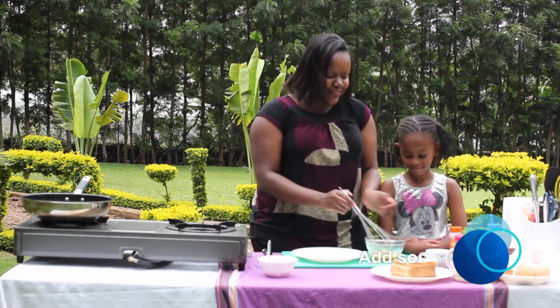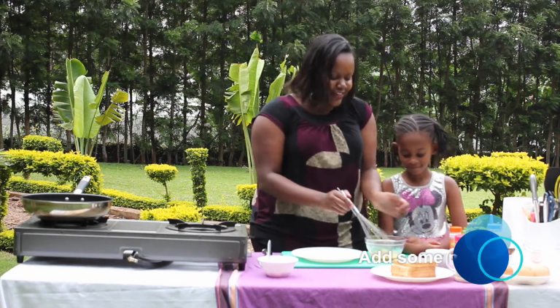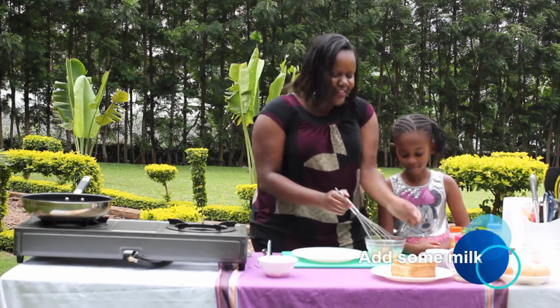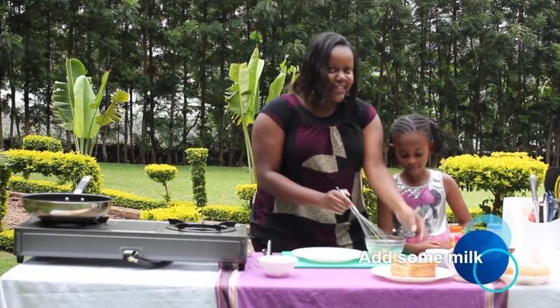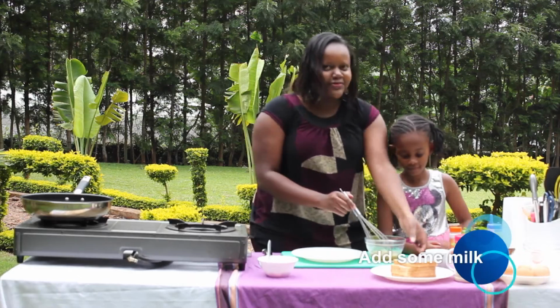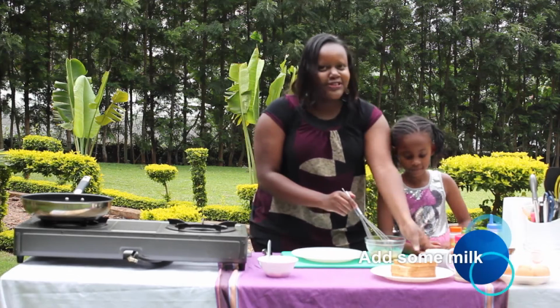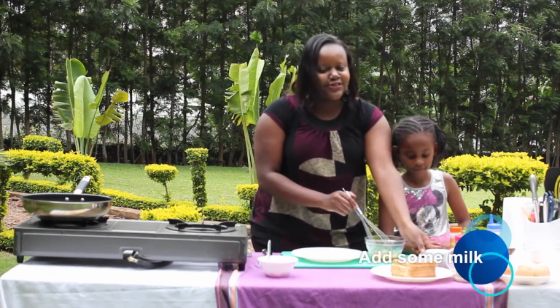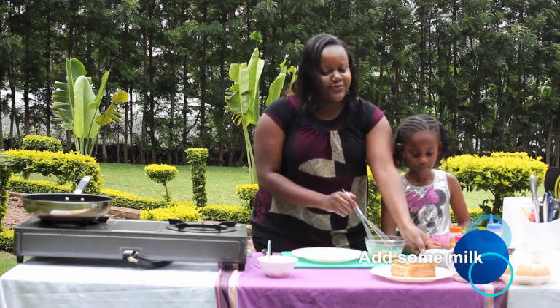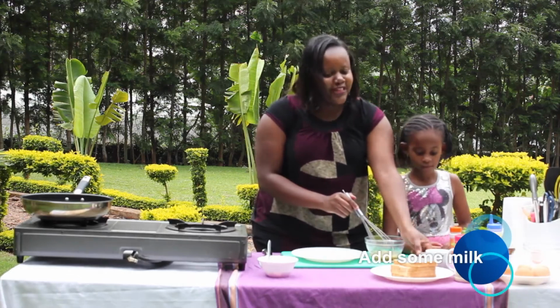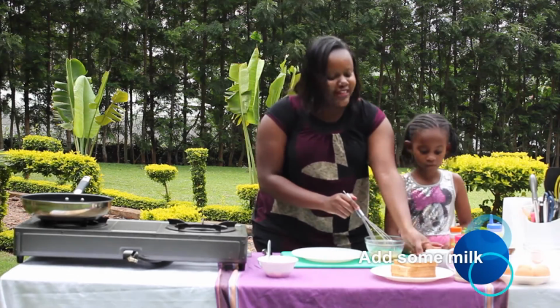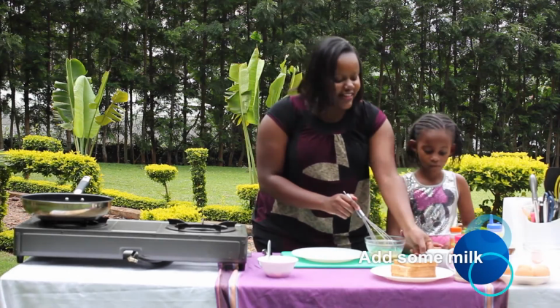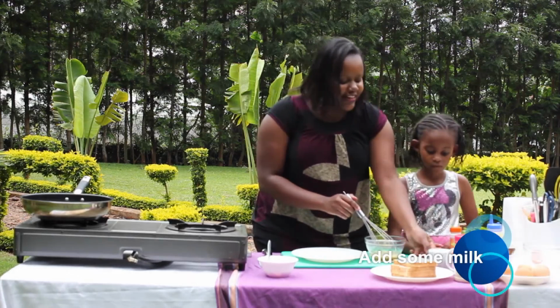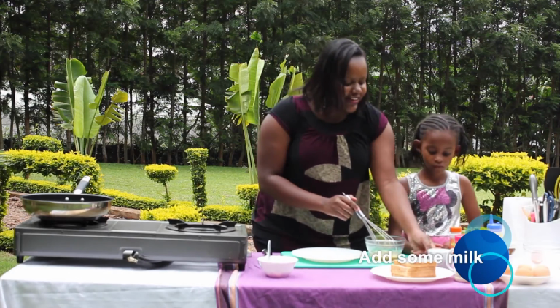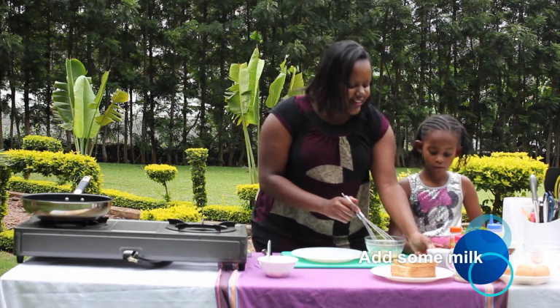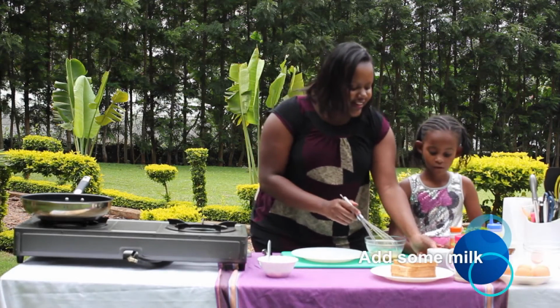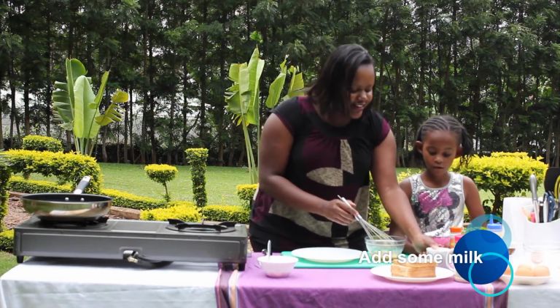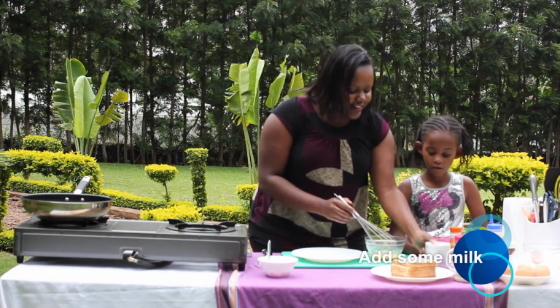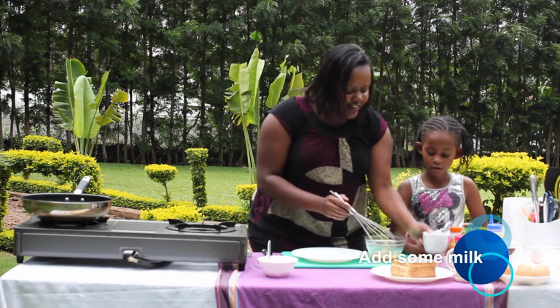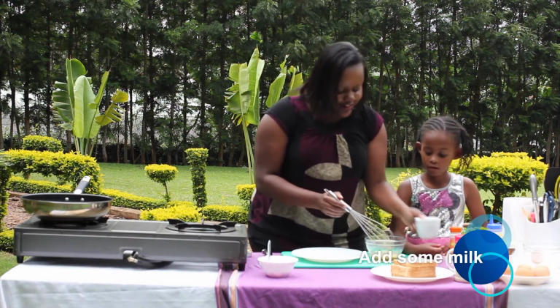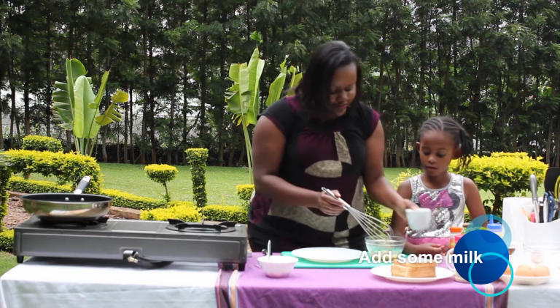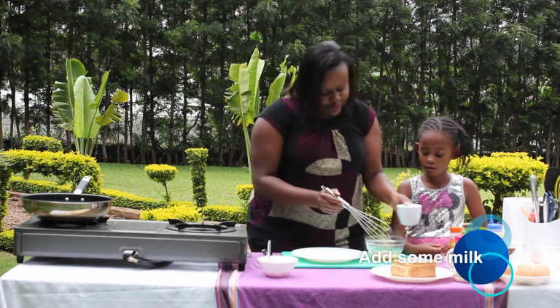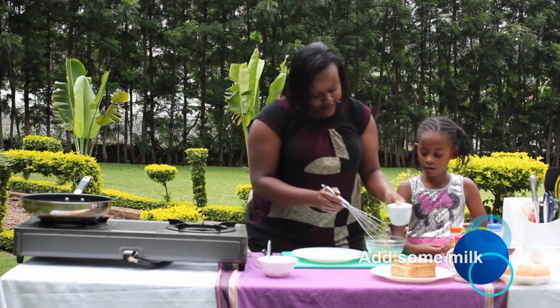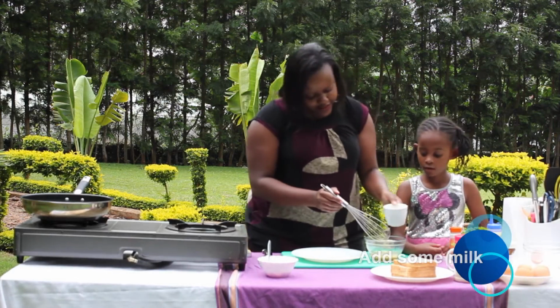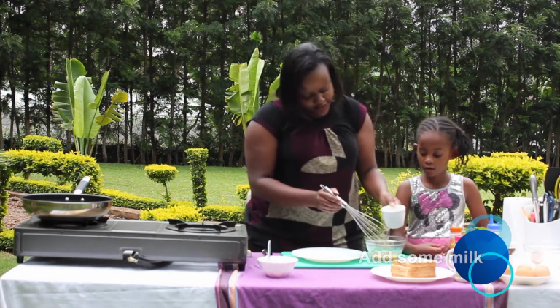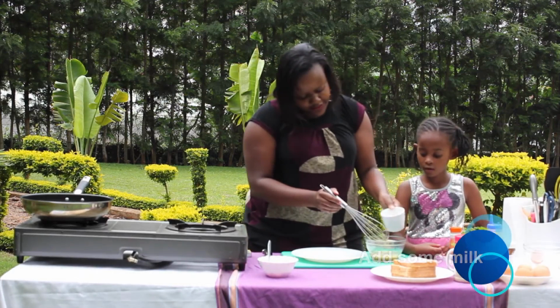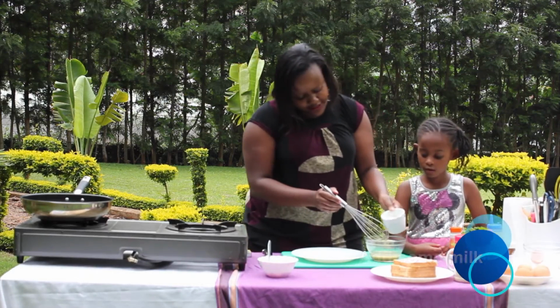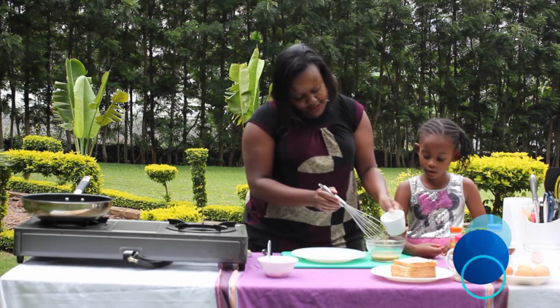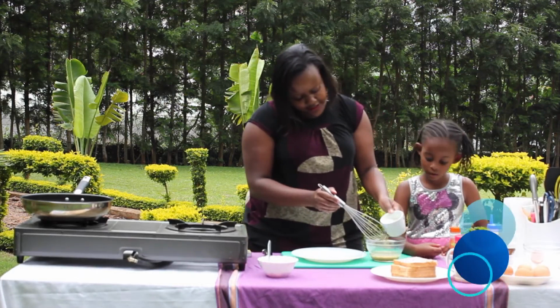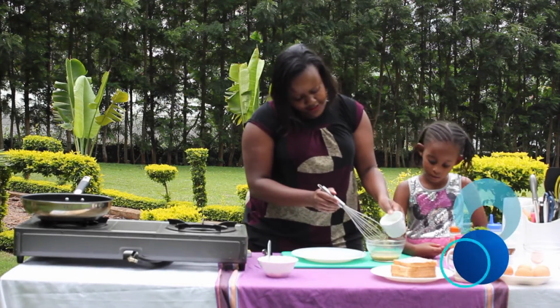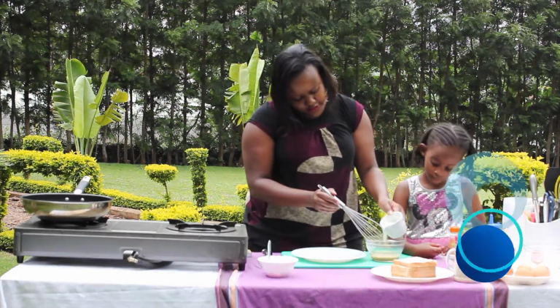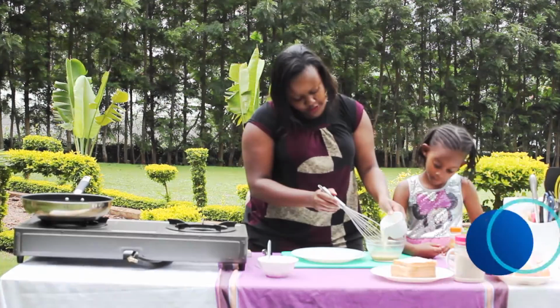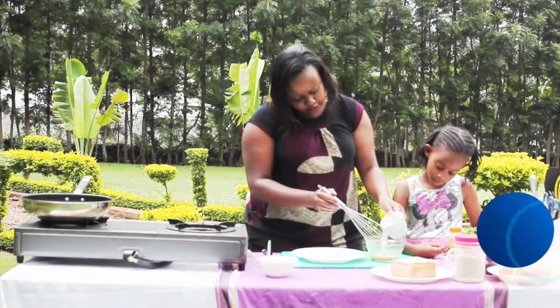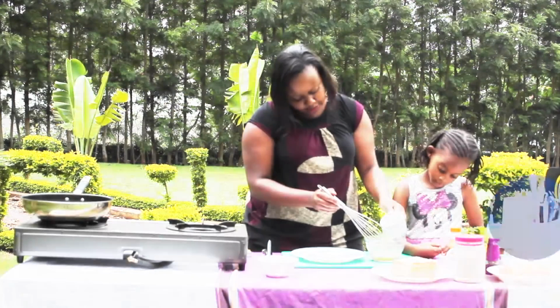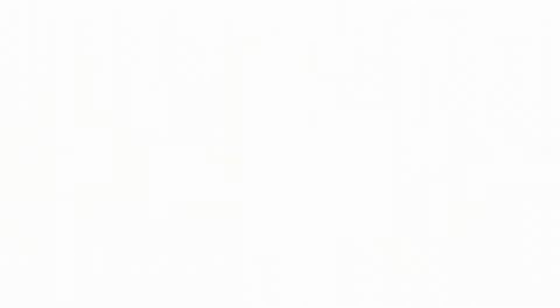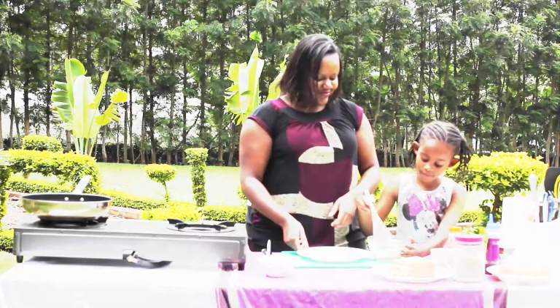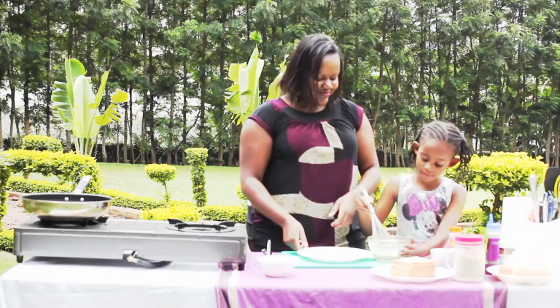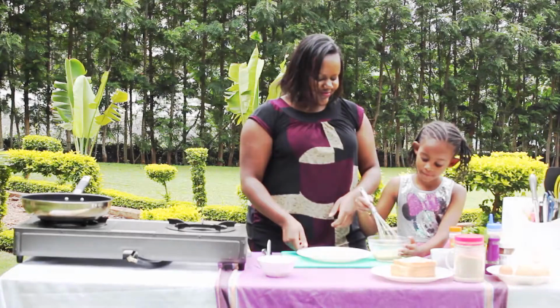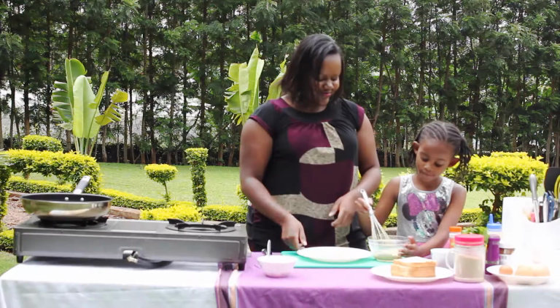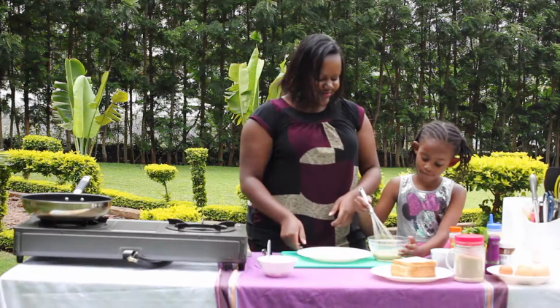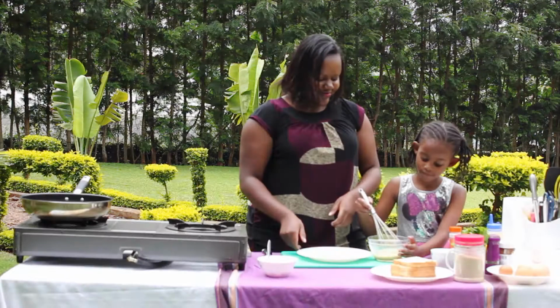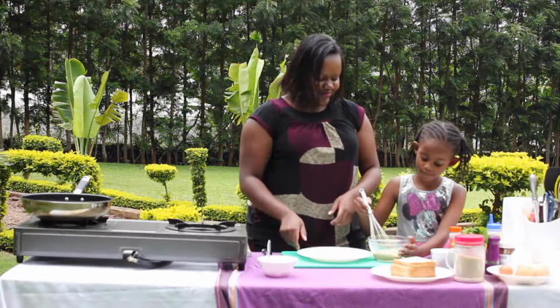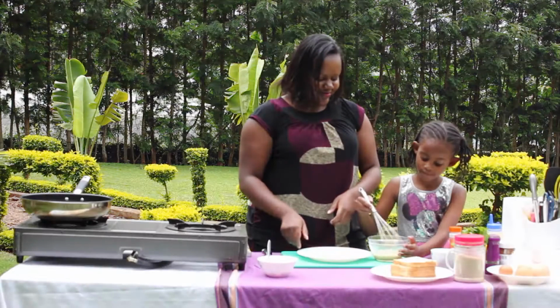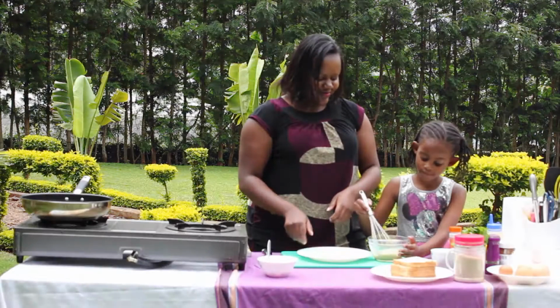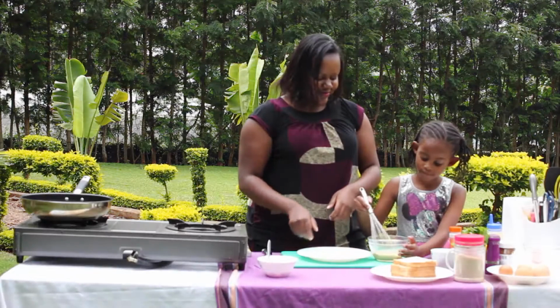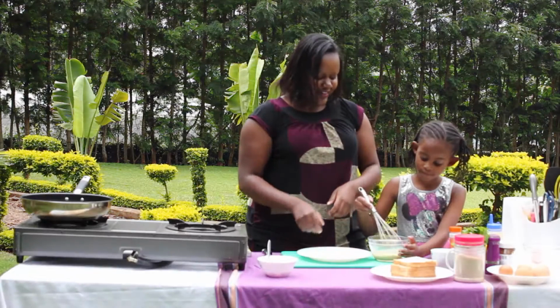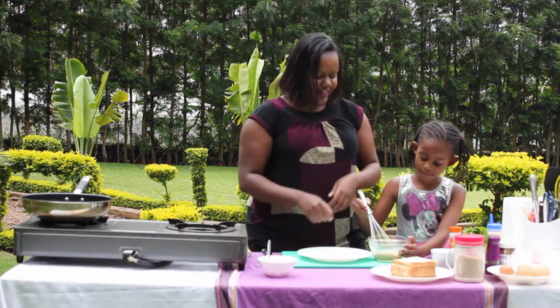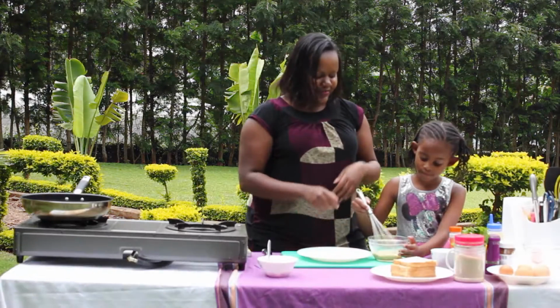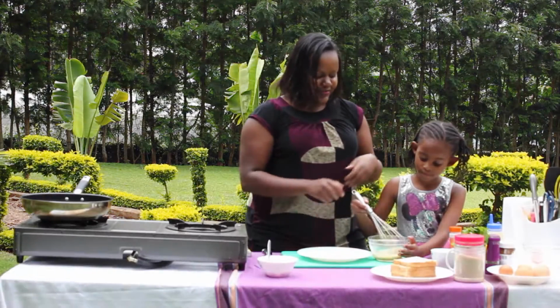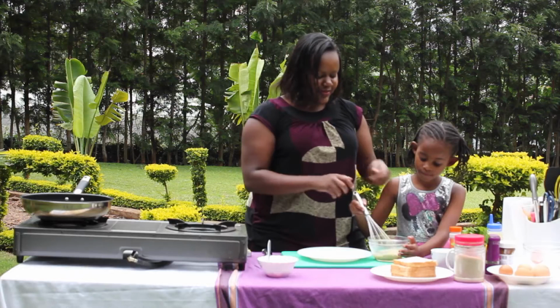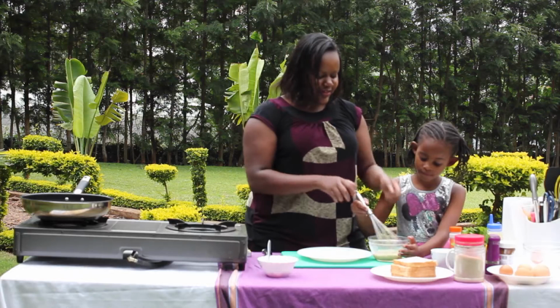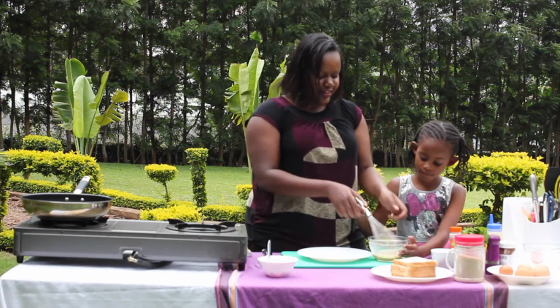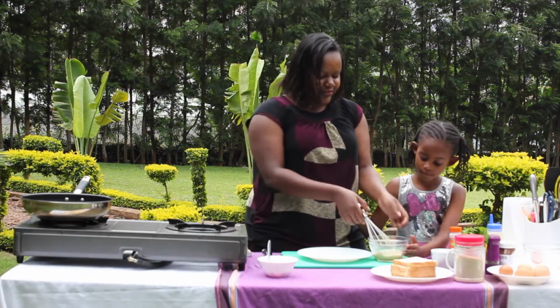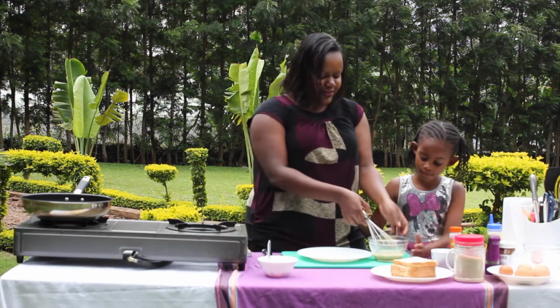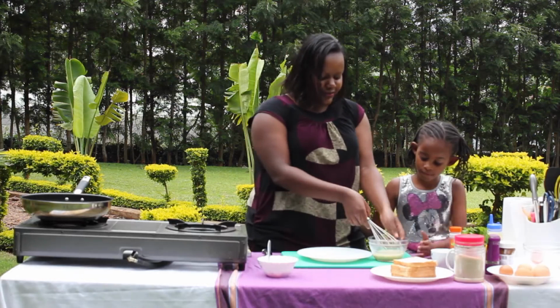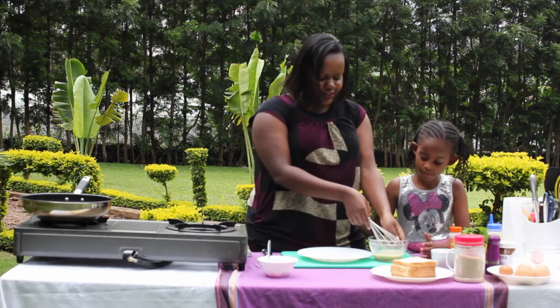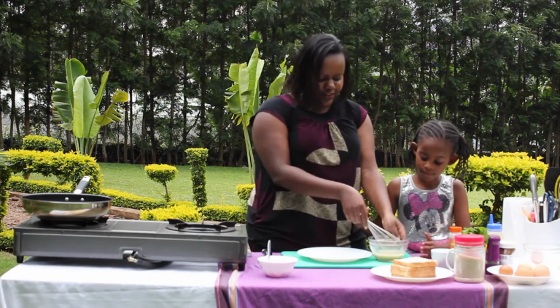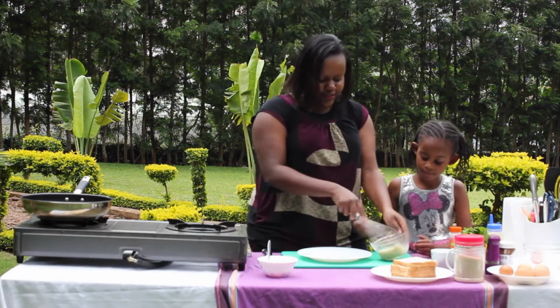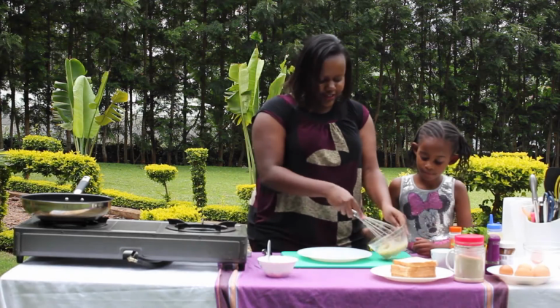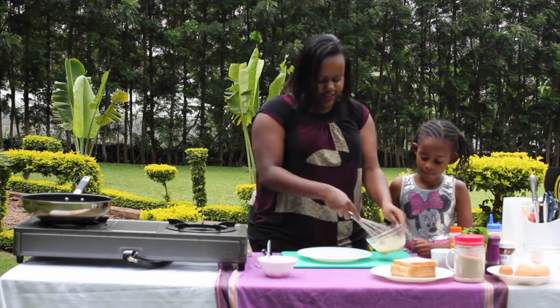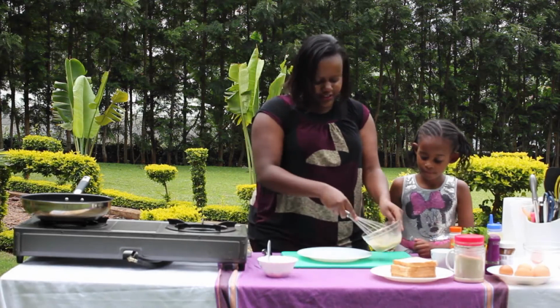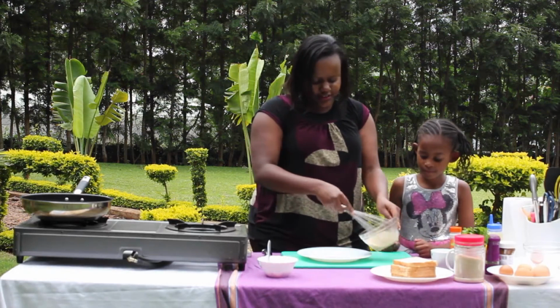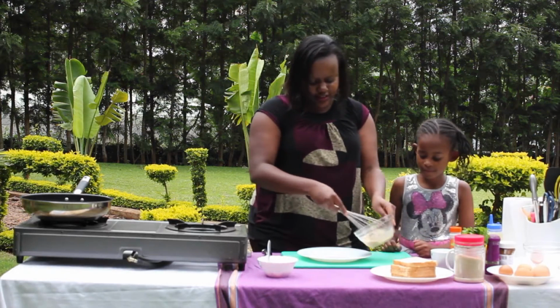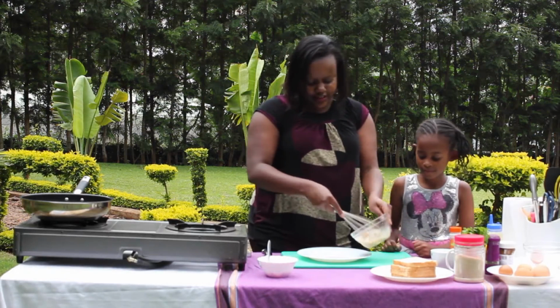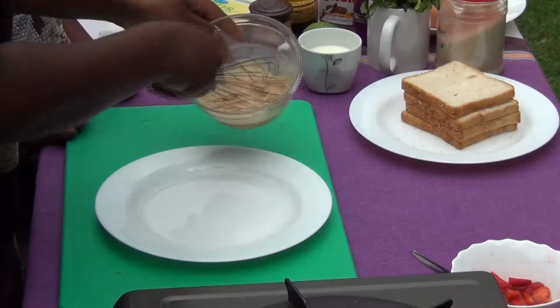So I'm going to add a bit of milk and then we can go ahead and soak our bread. We're going to add this here.